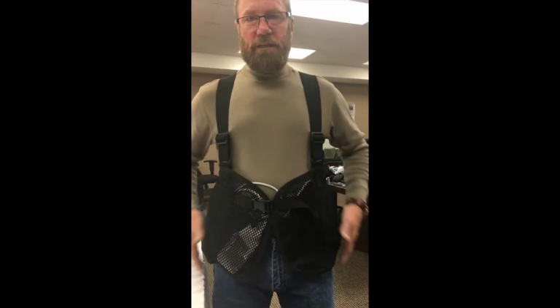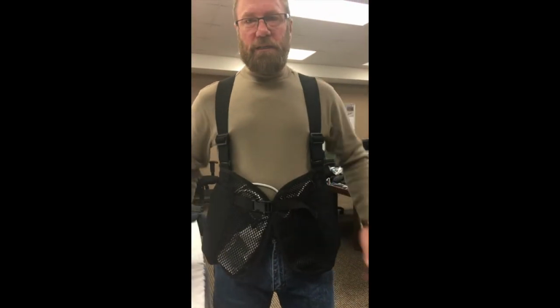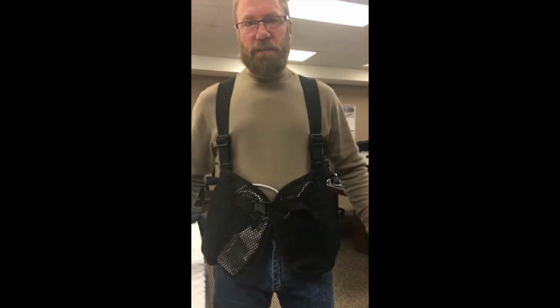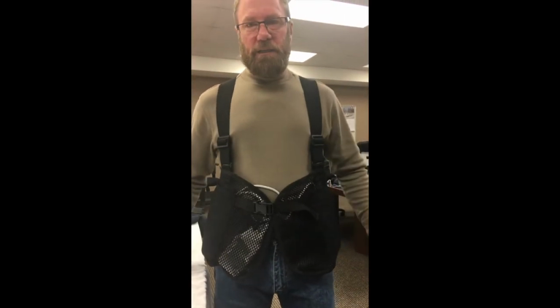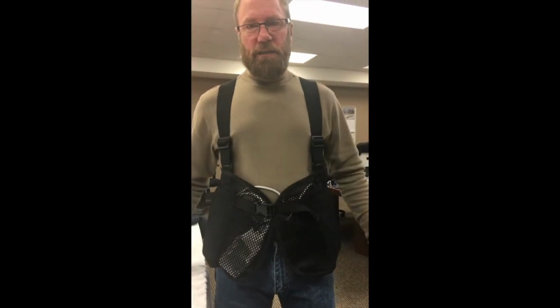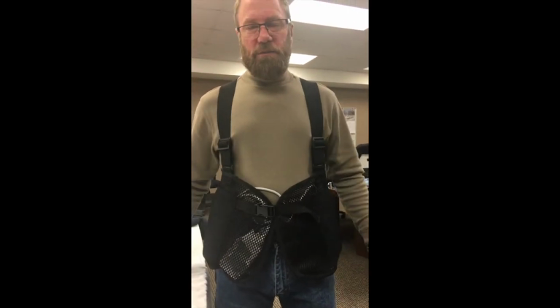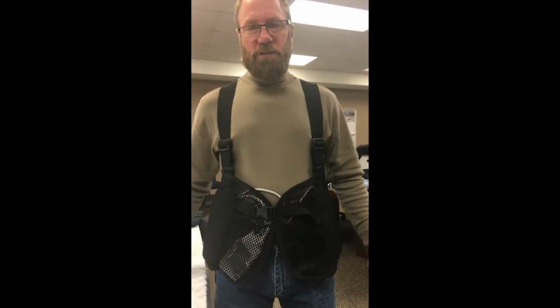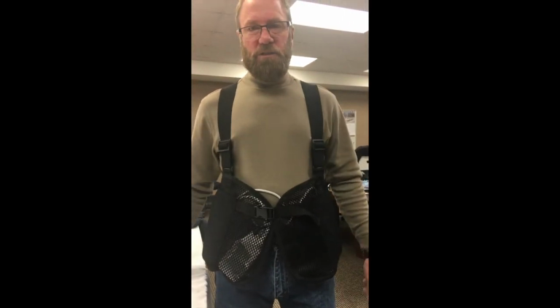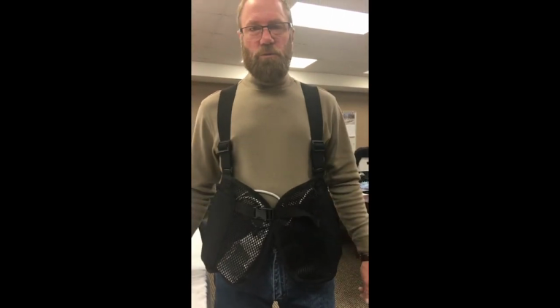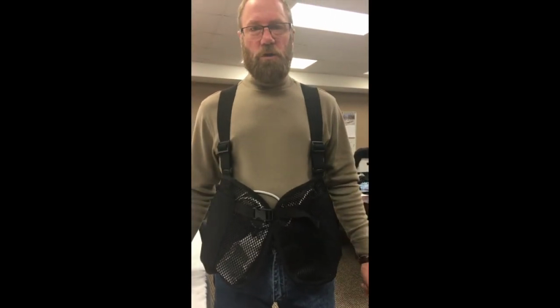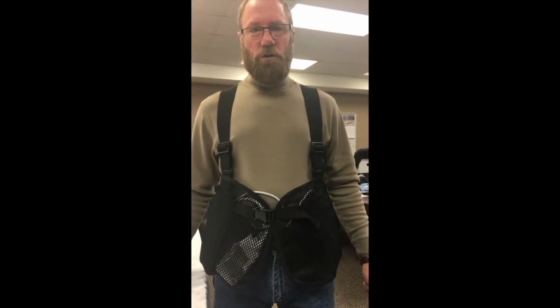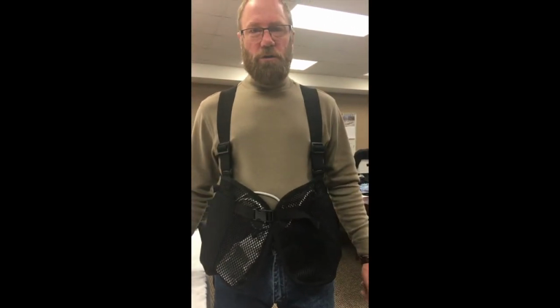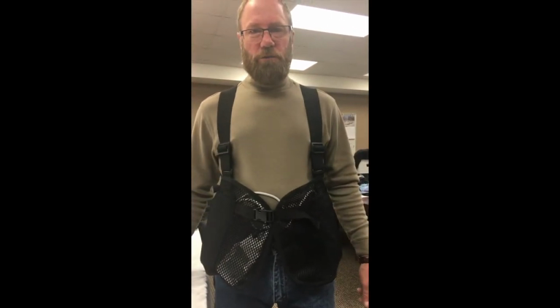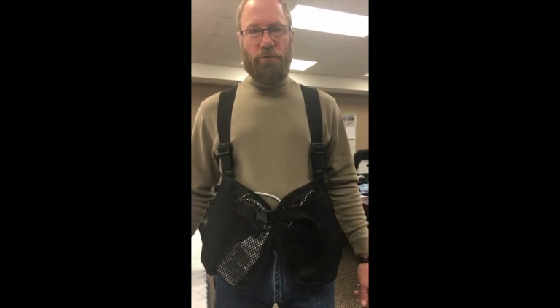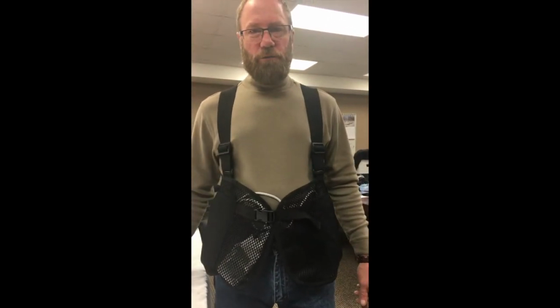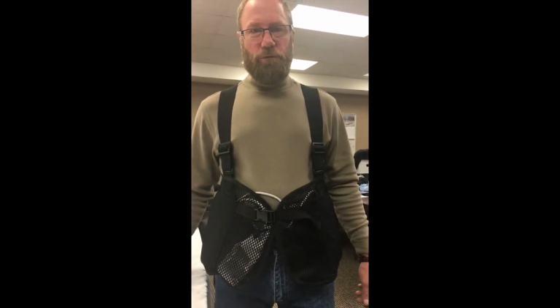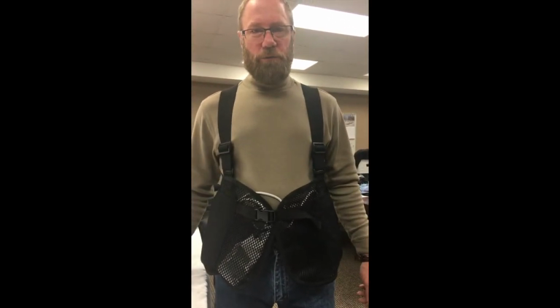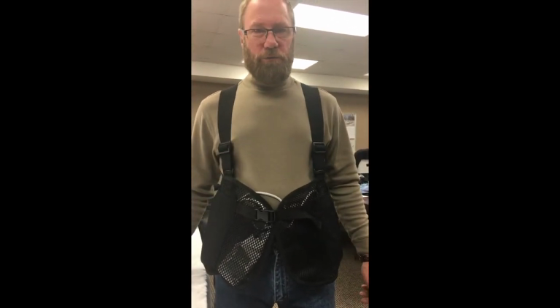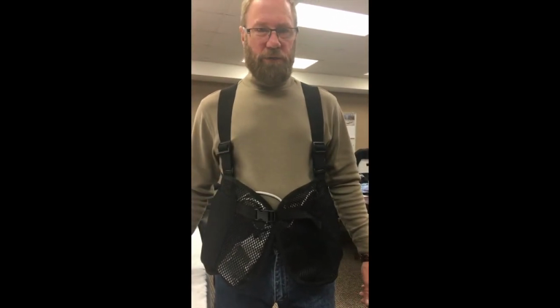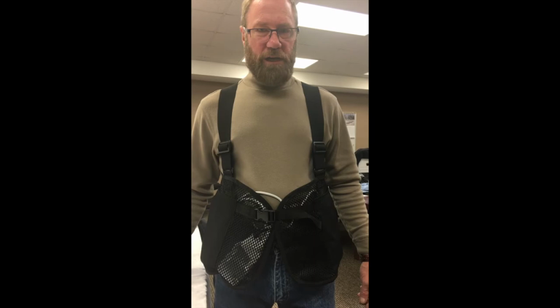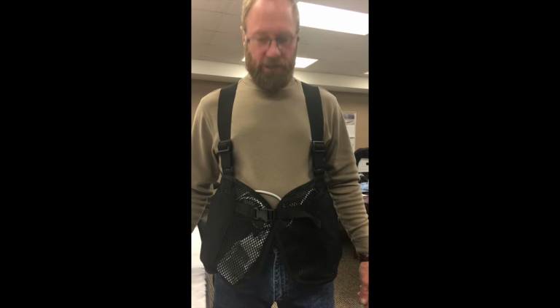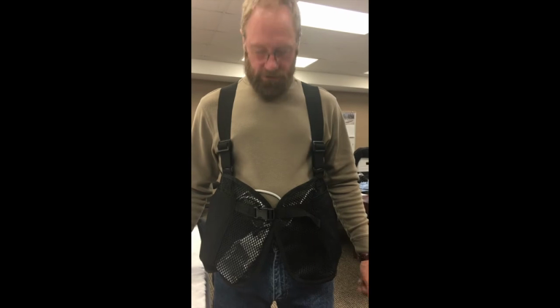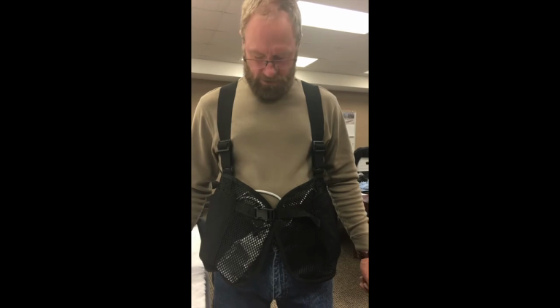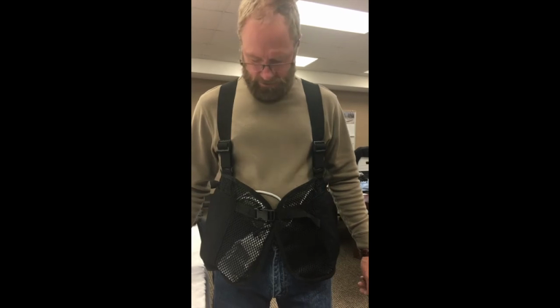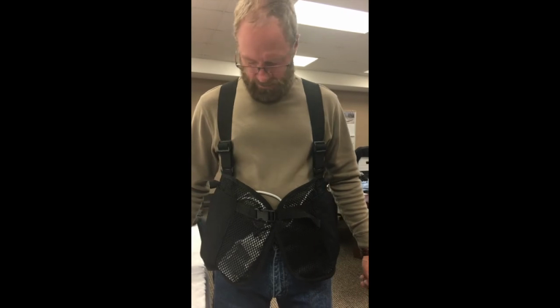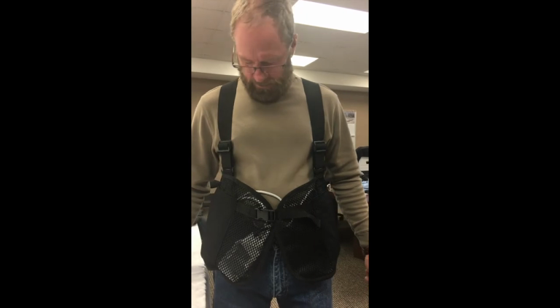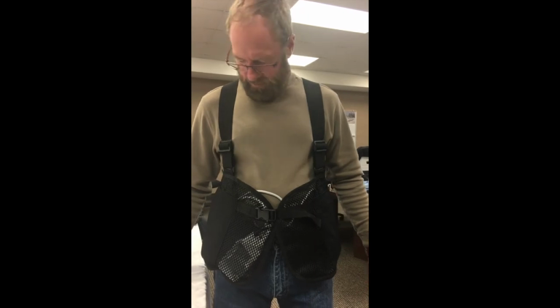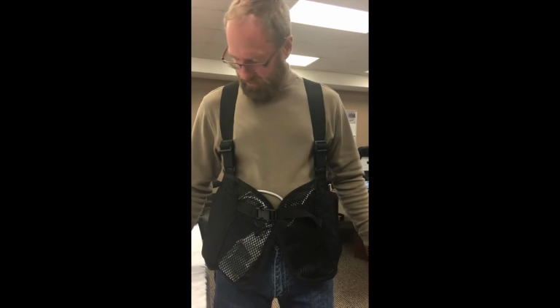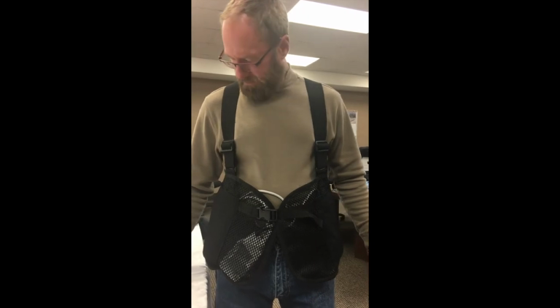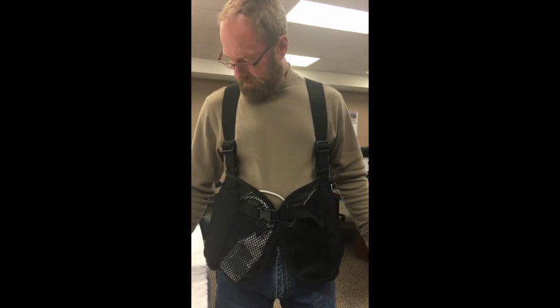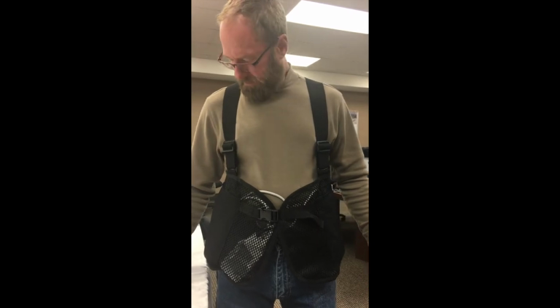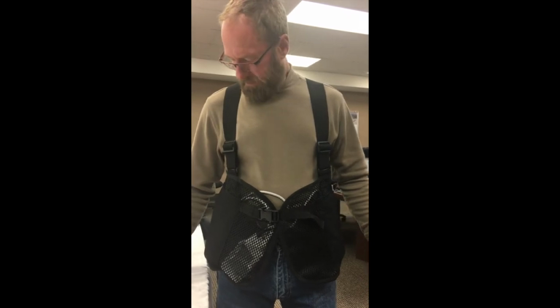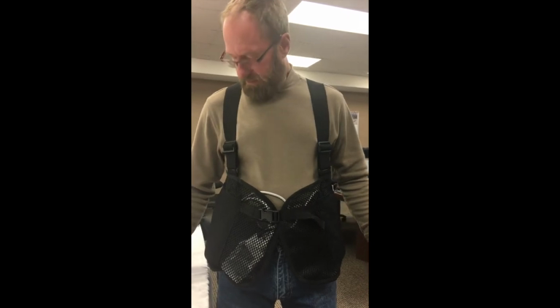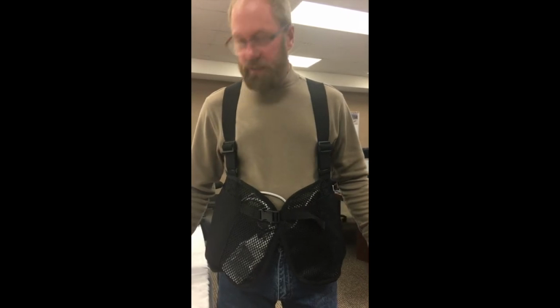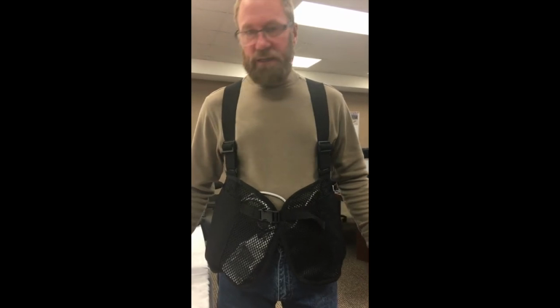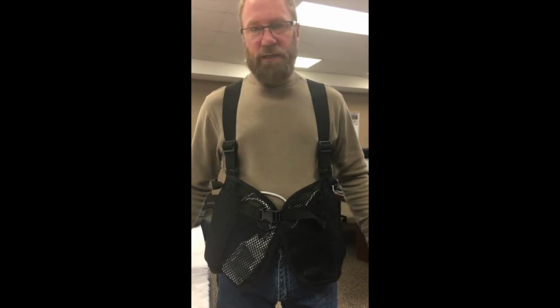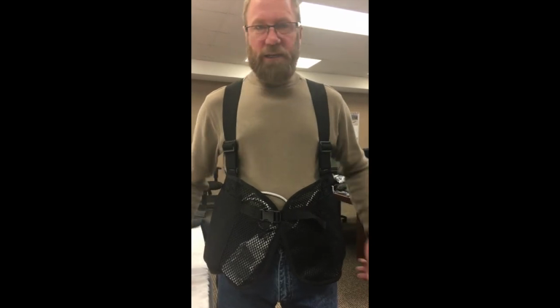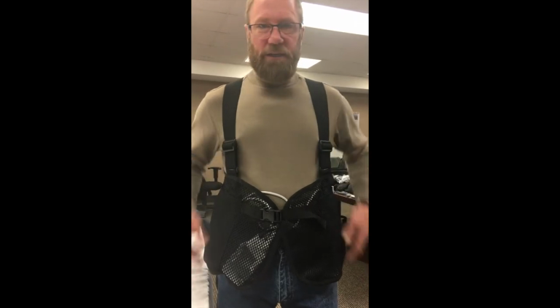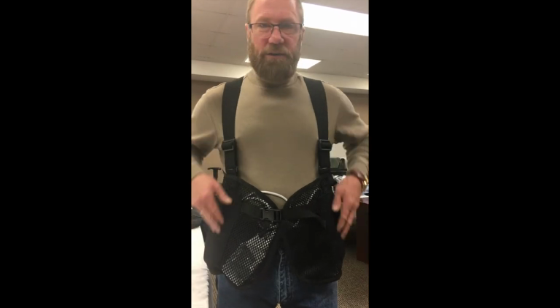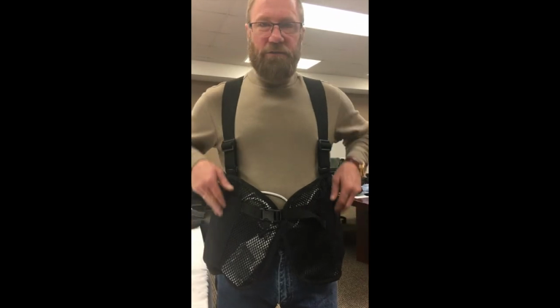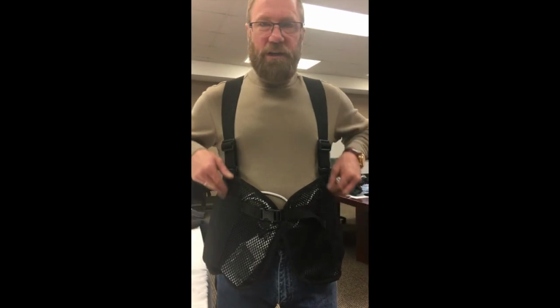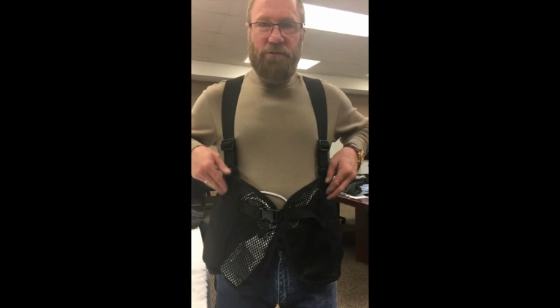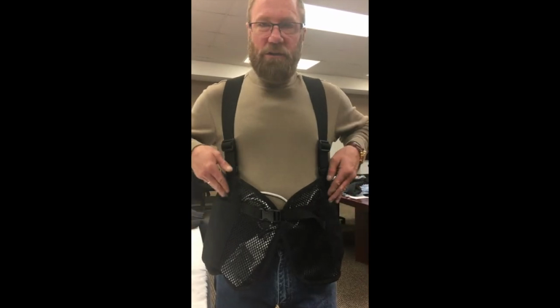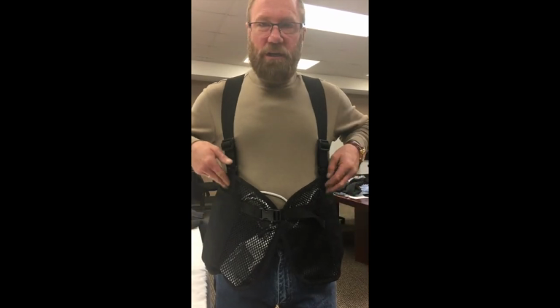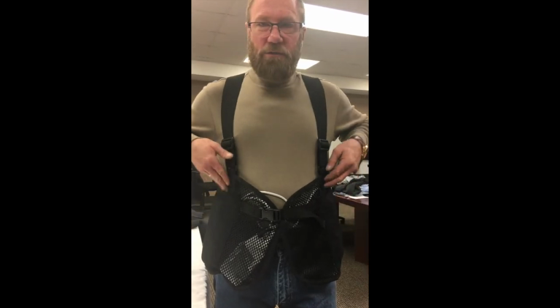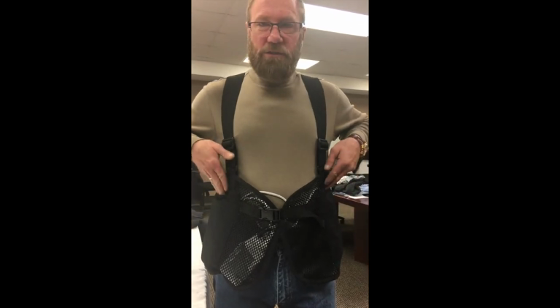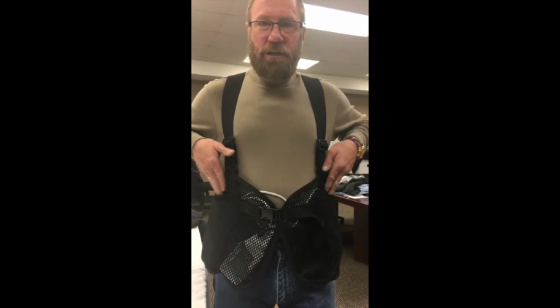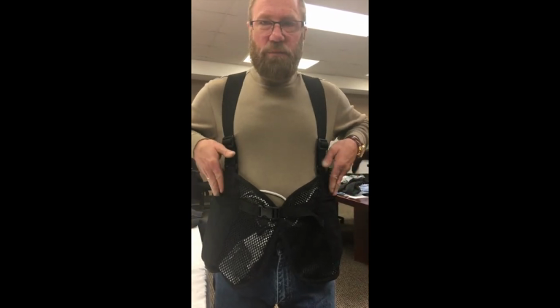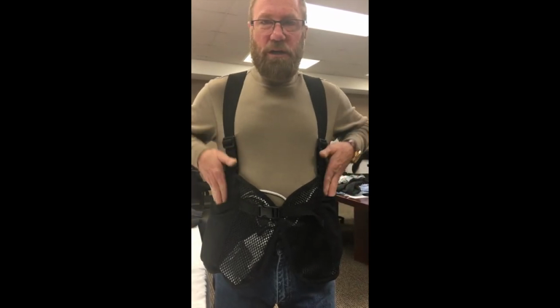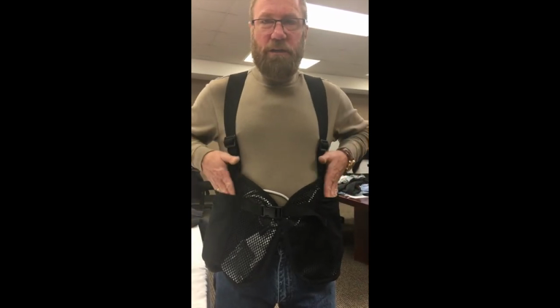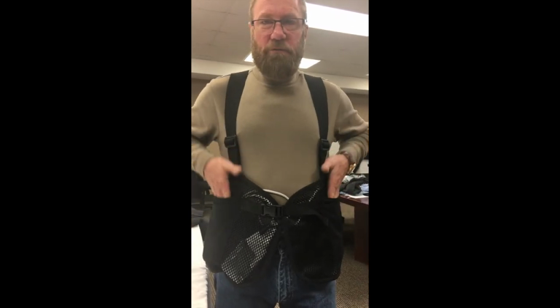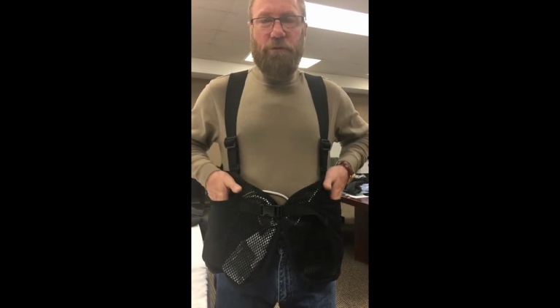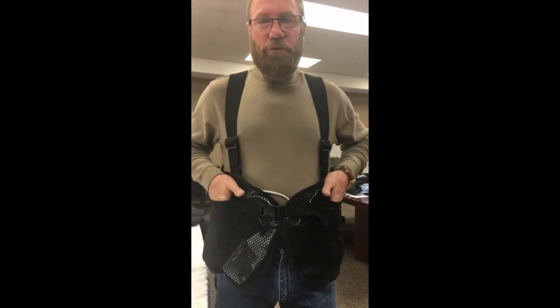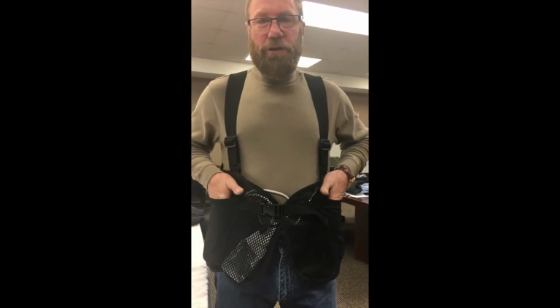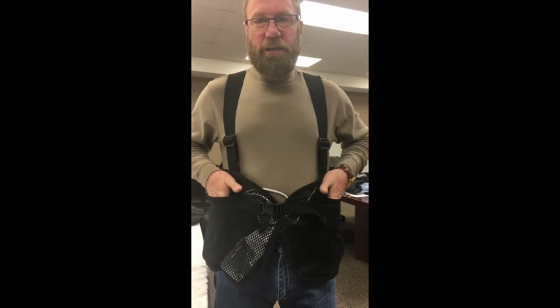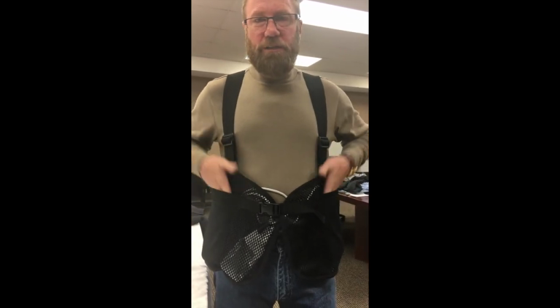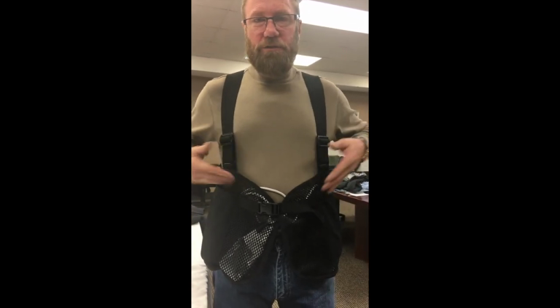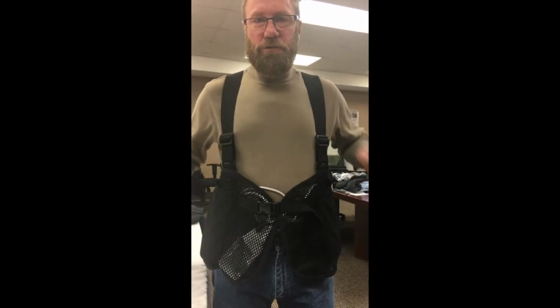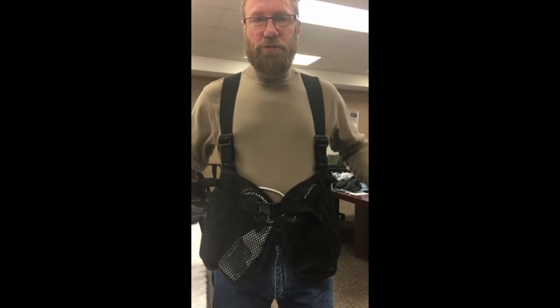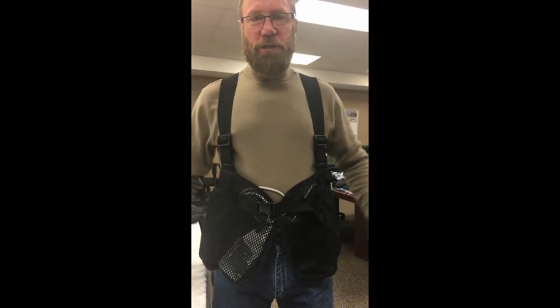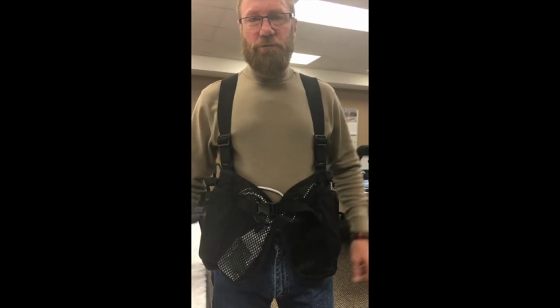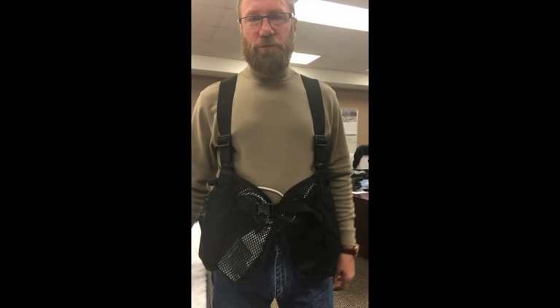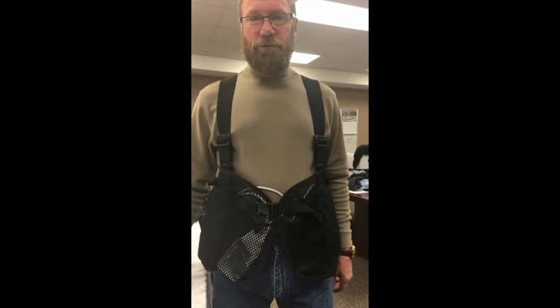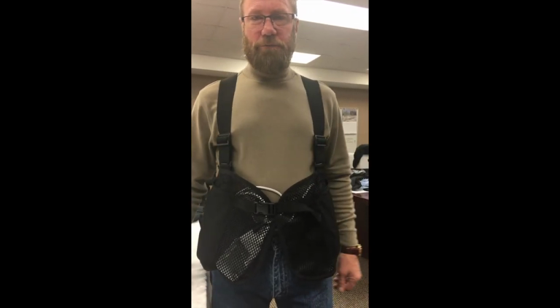They come in small through 3X, and you even have a little outside pocket for your keys or your cell phone.